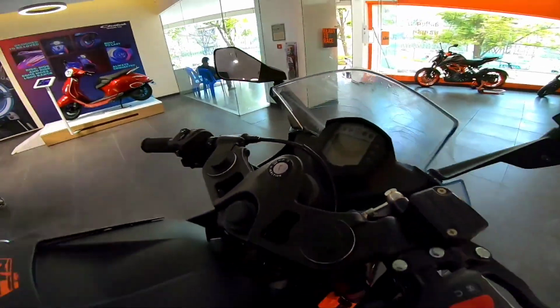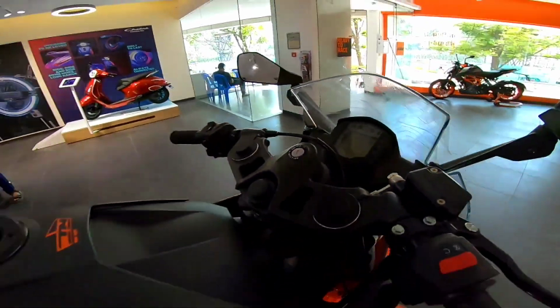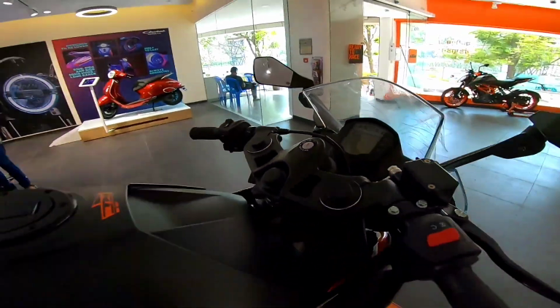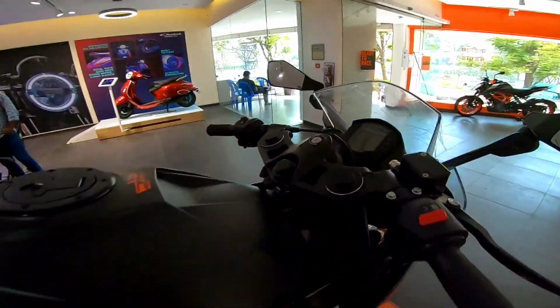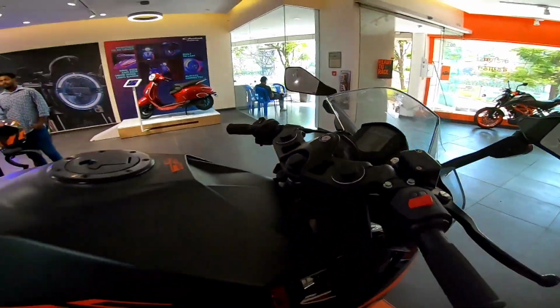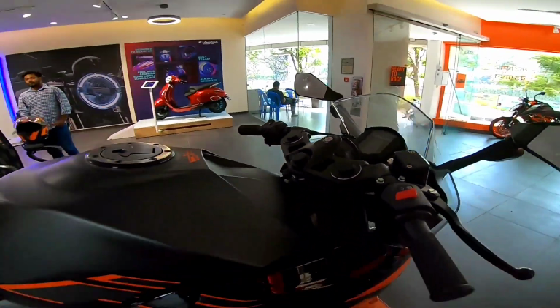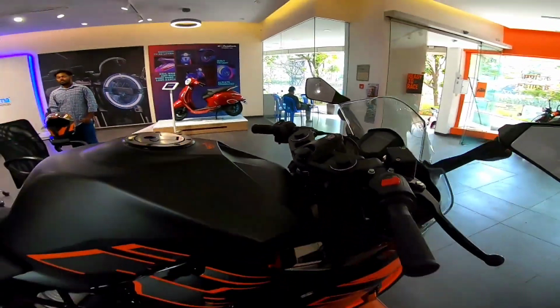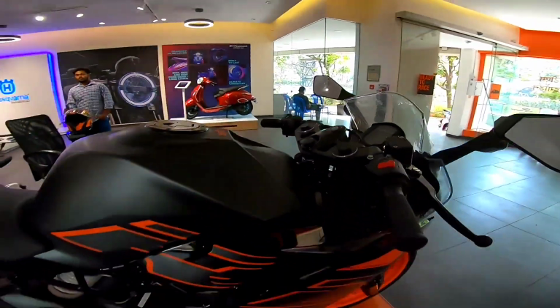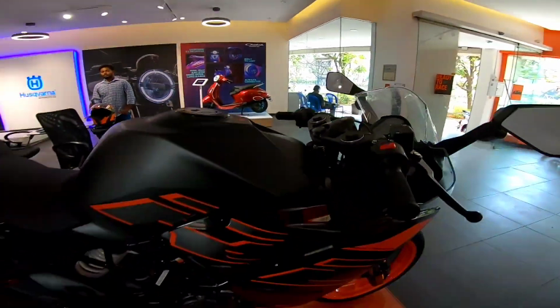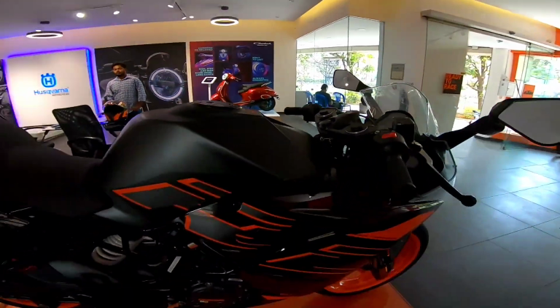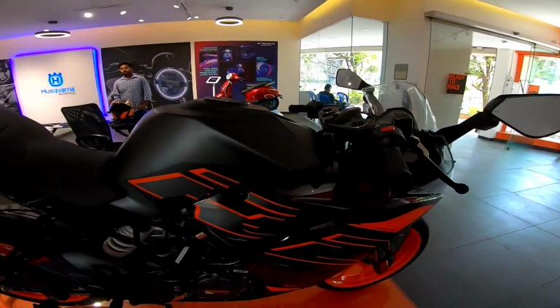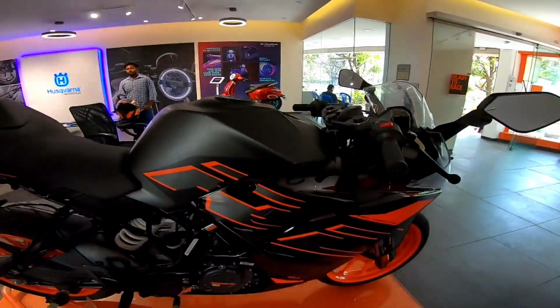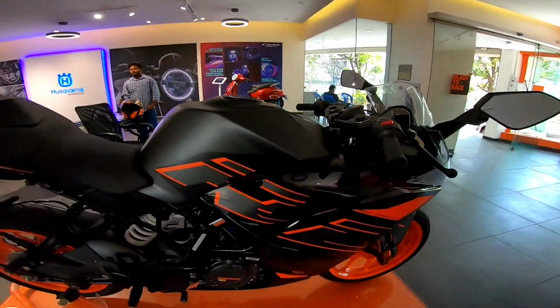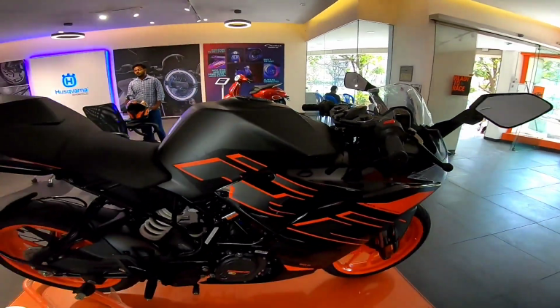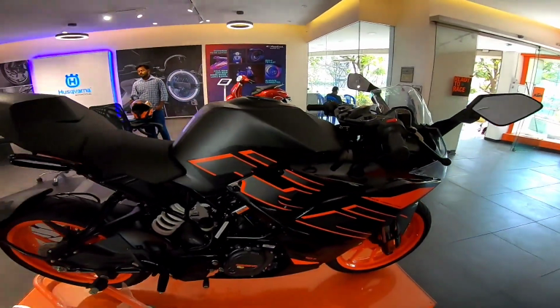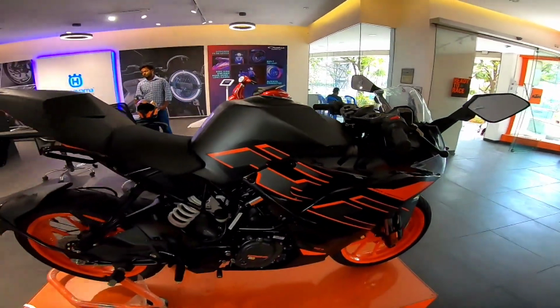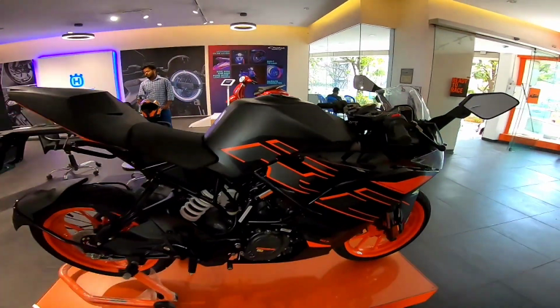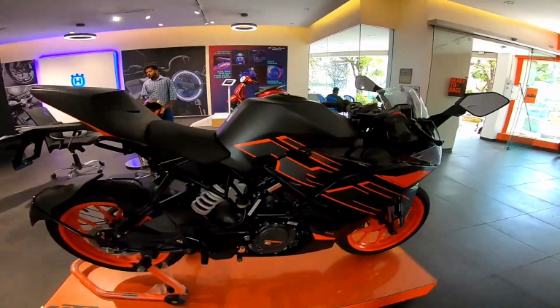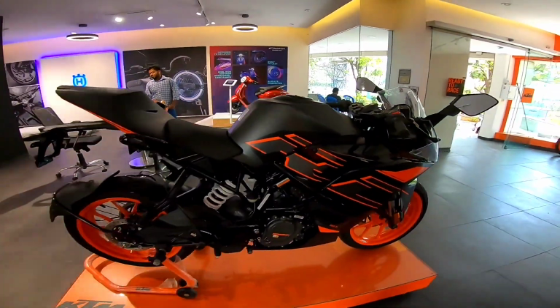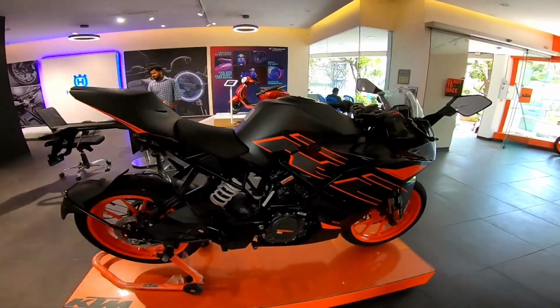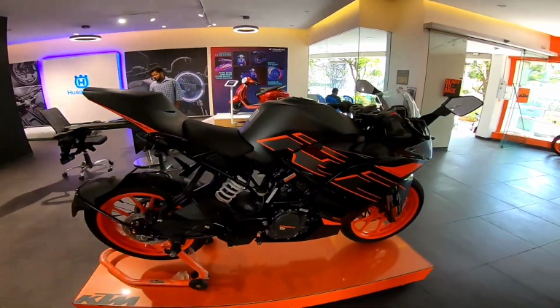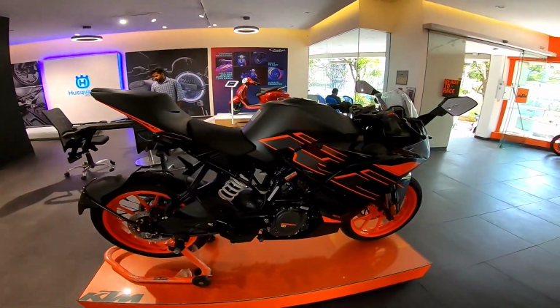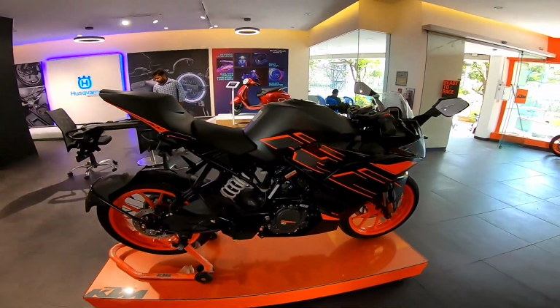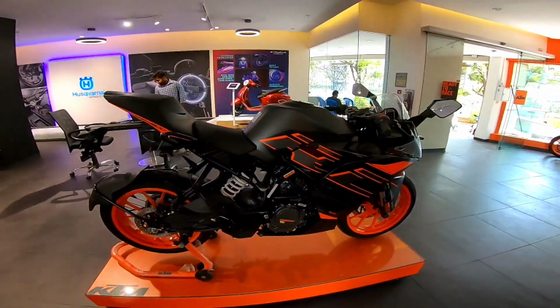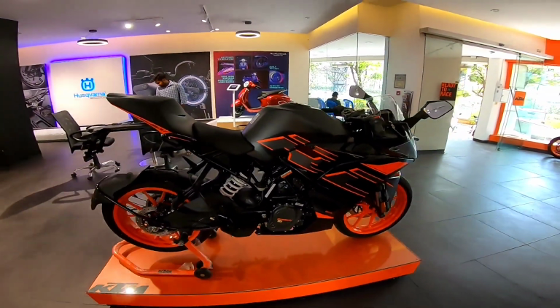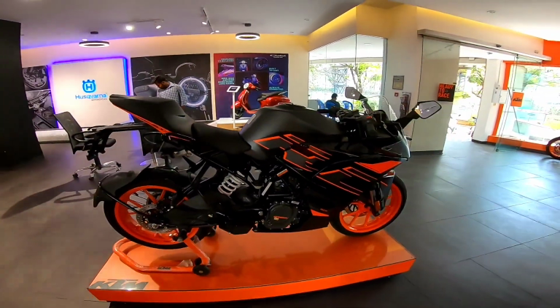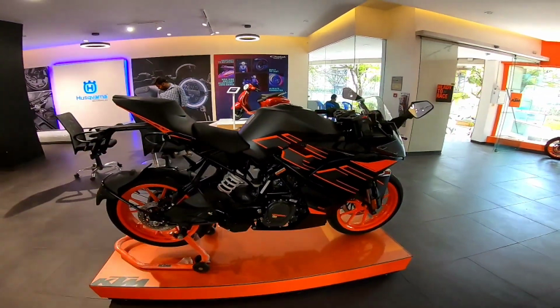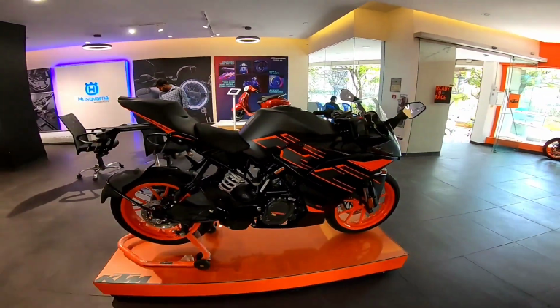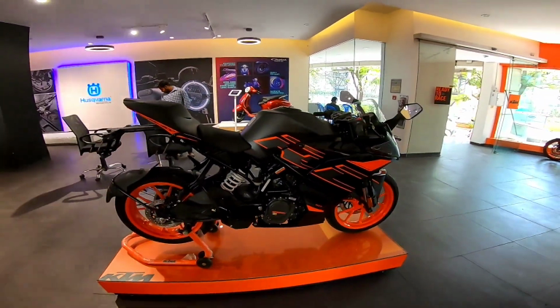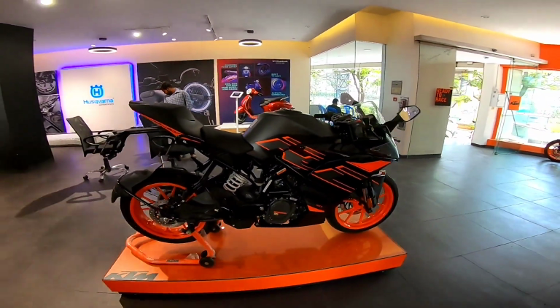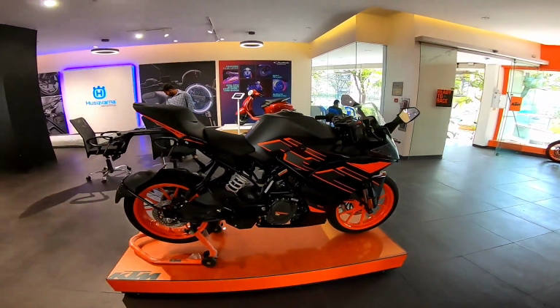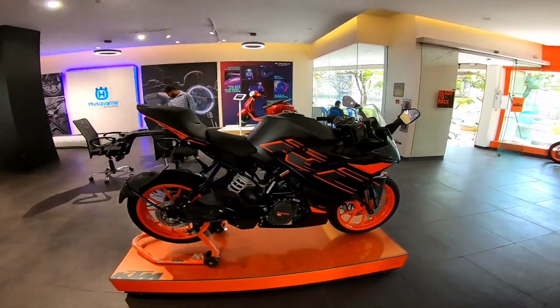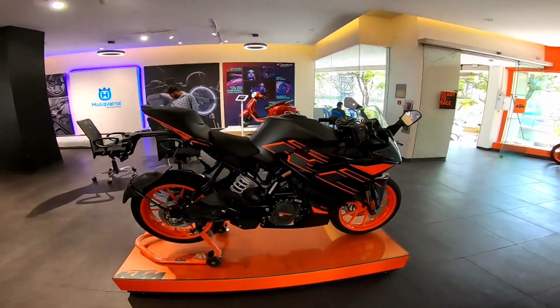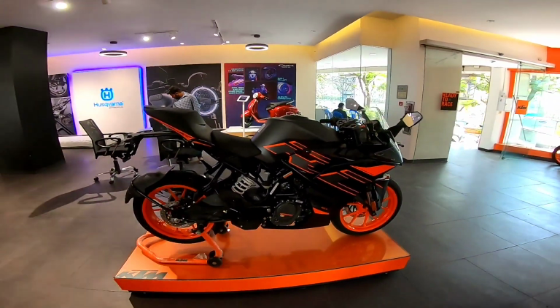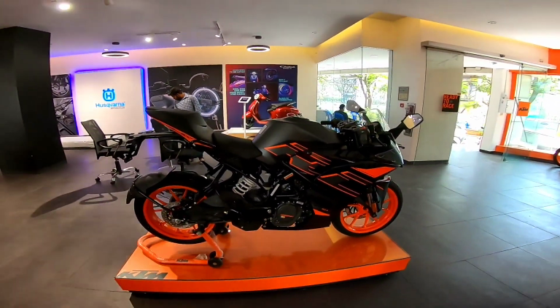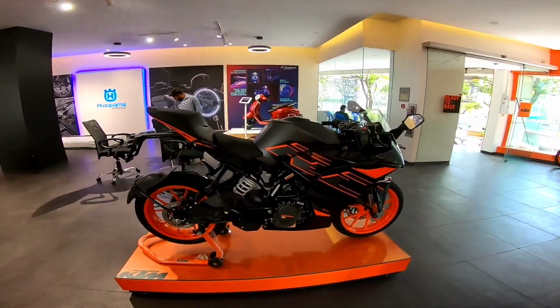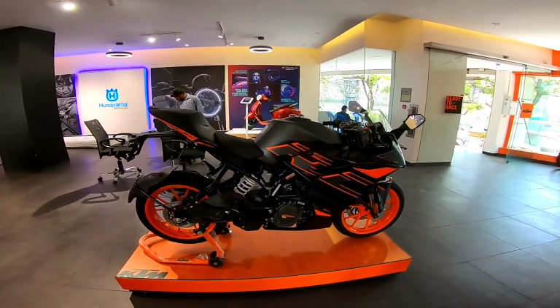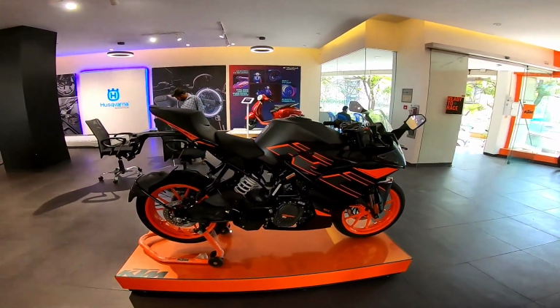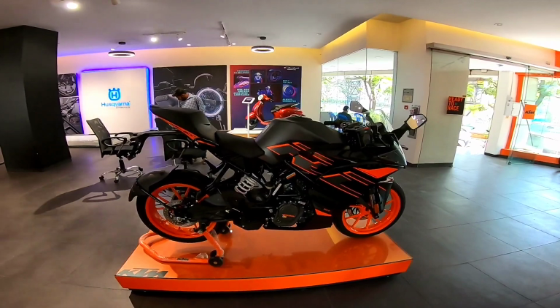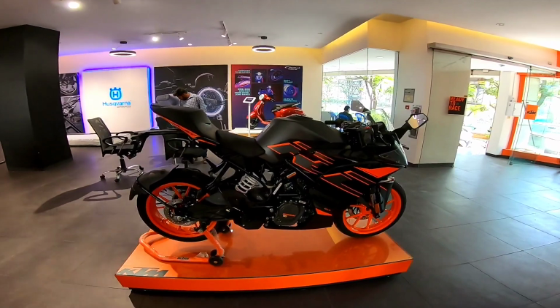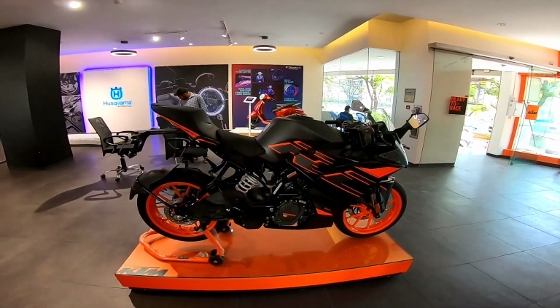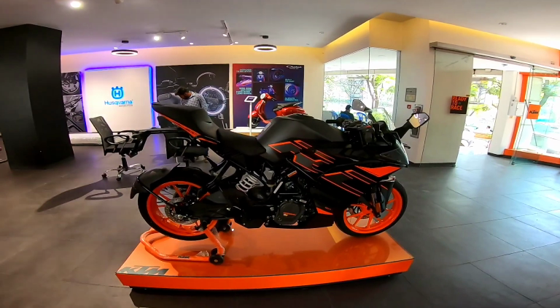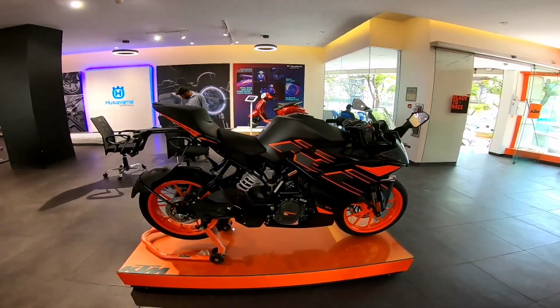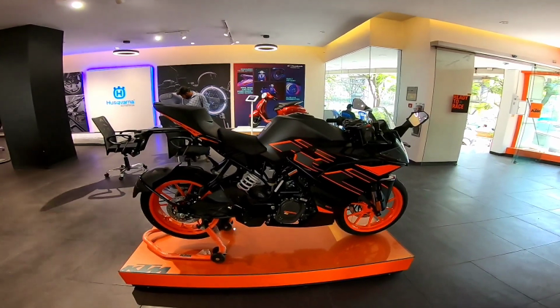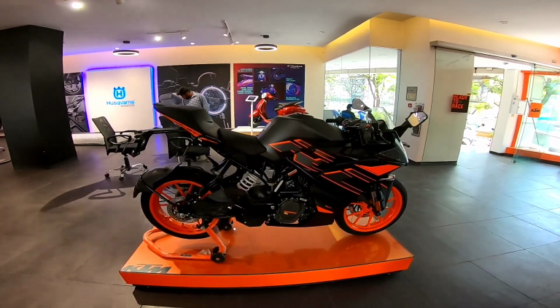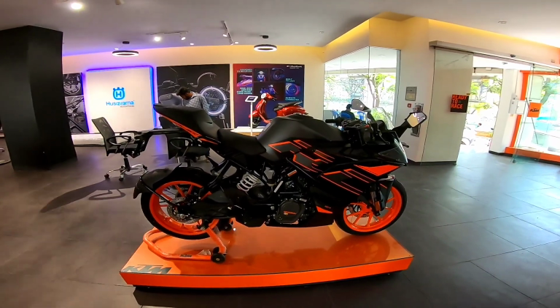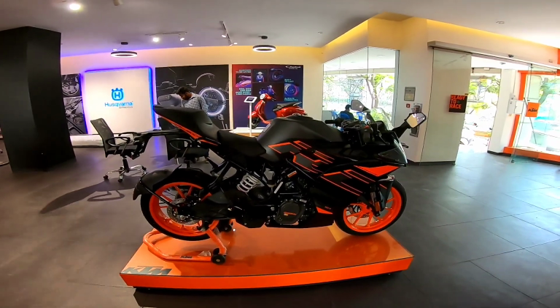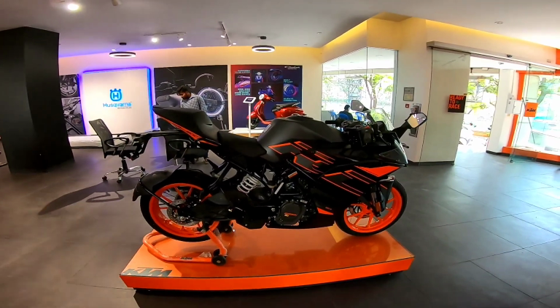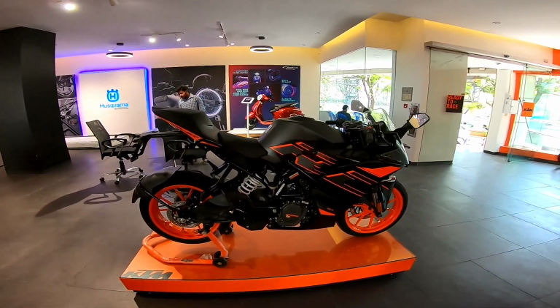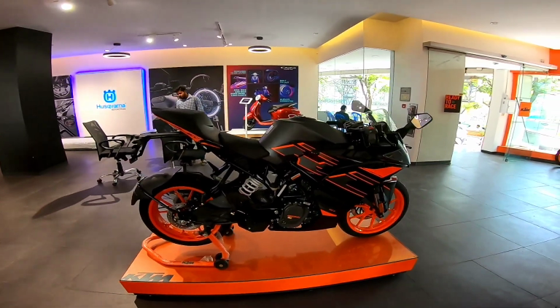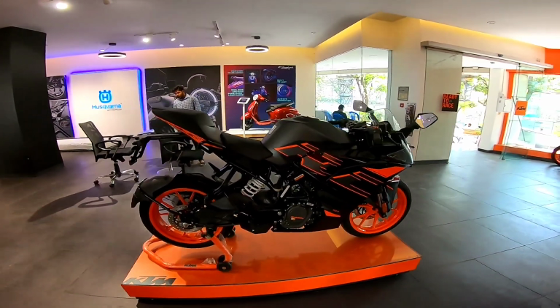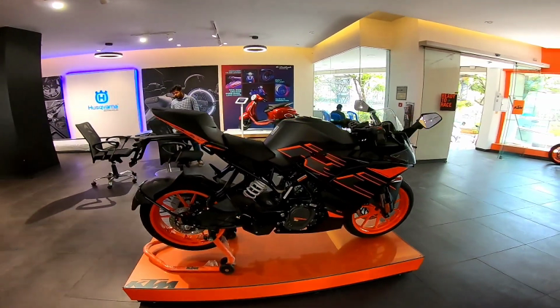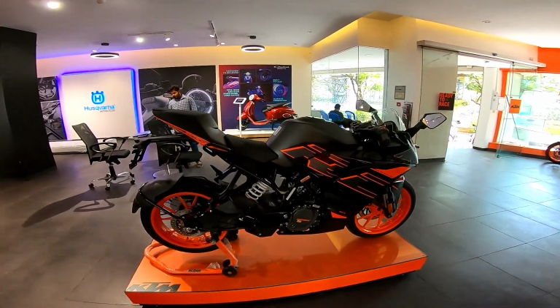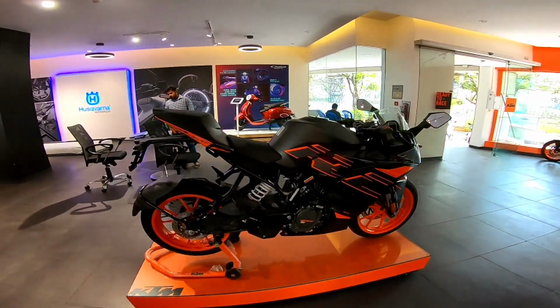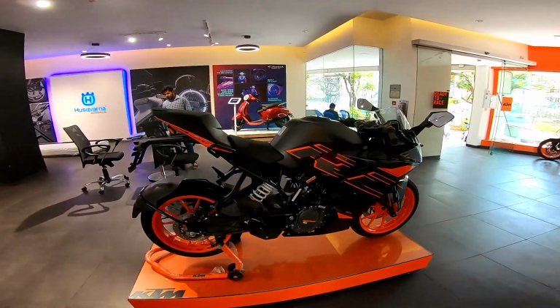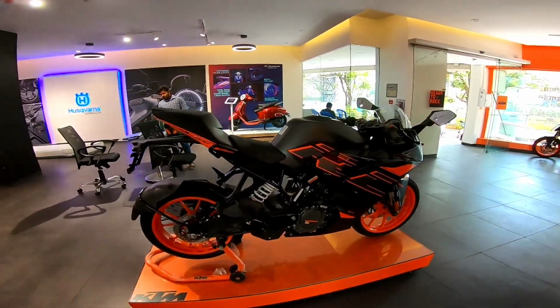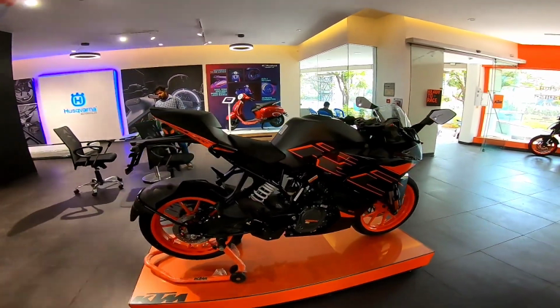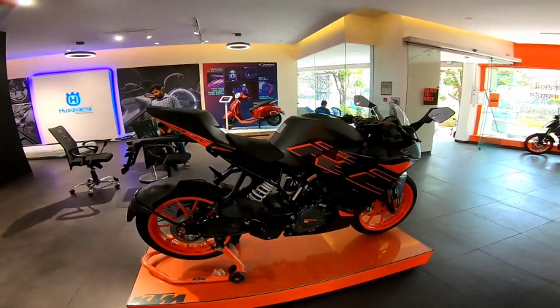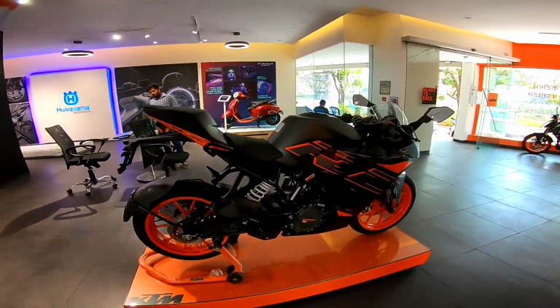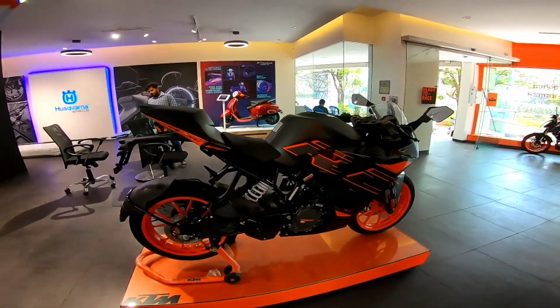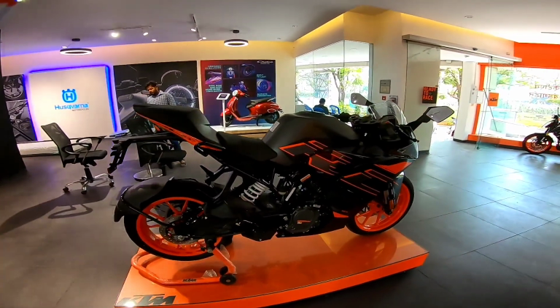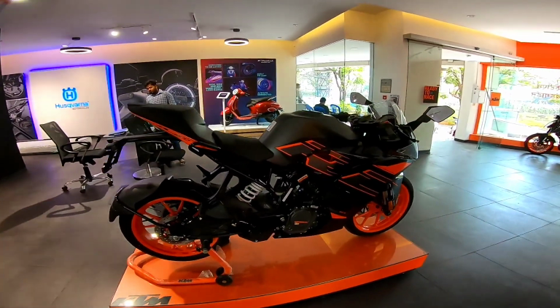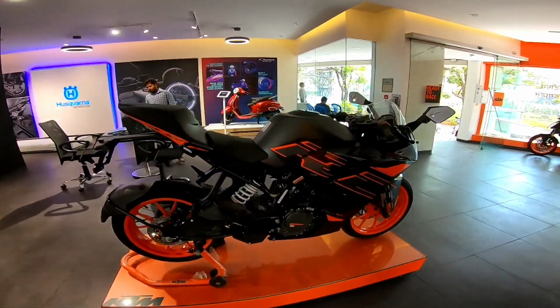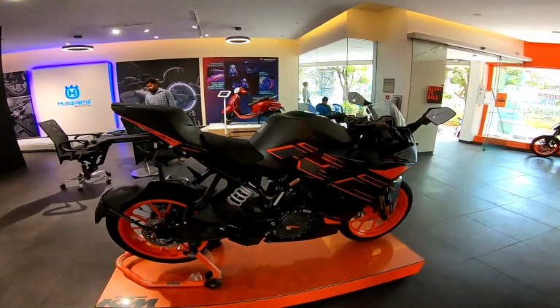That was it for my first impression of the KTM RC 200 BS6 variant. Hit that like button and subscribe to my channel.